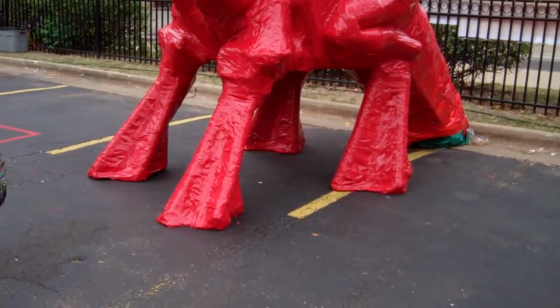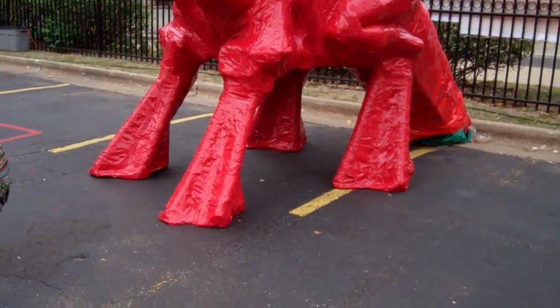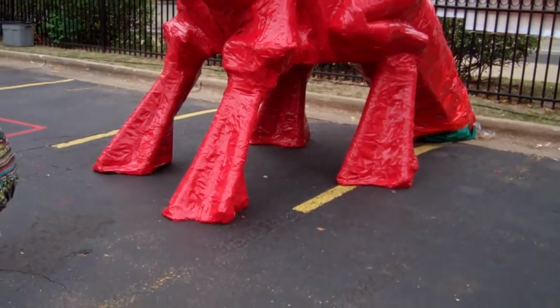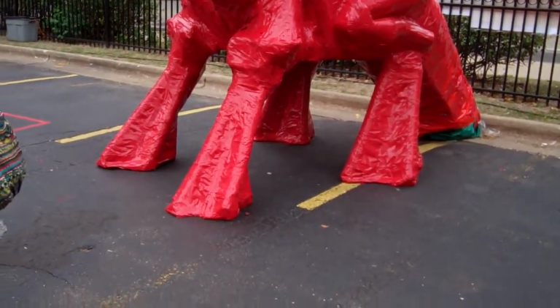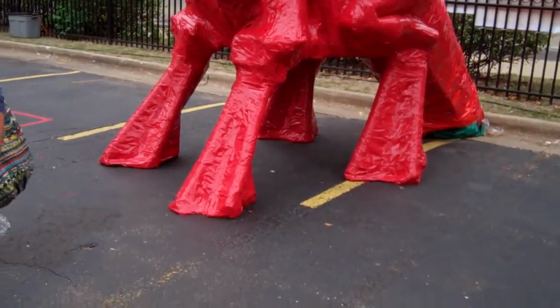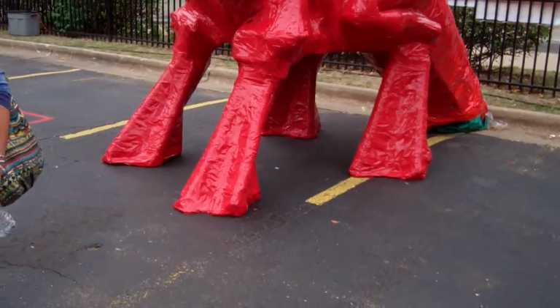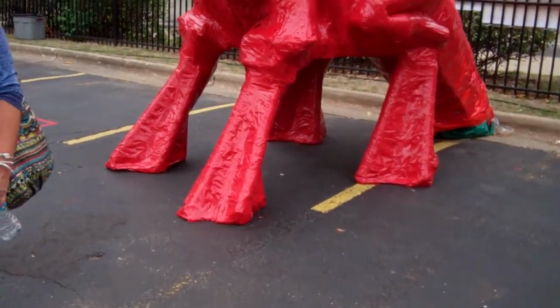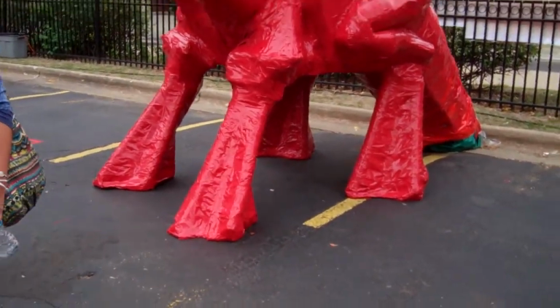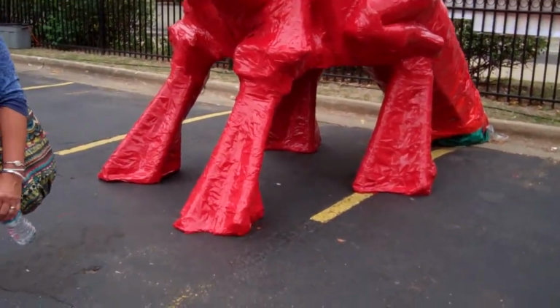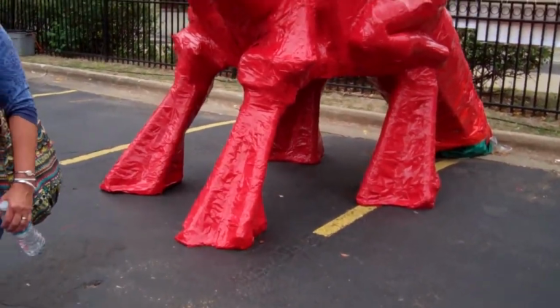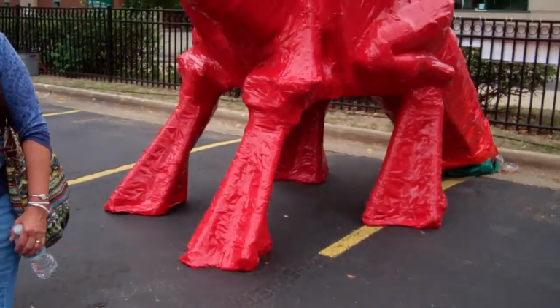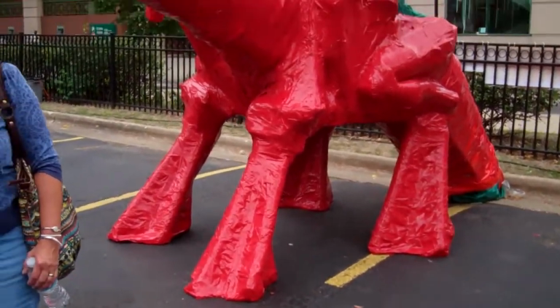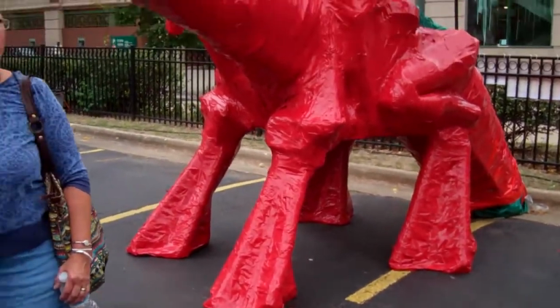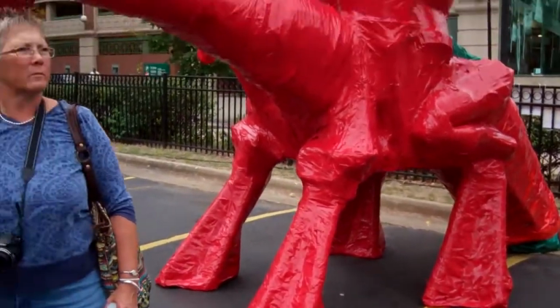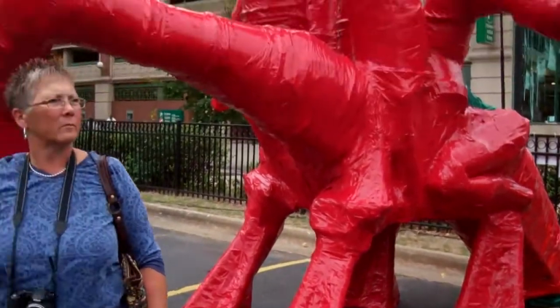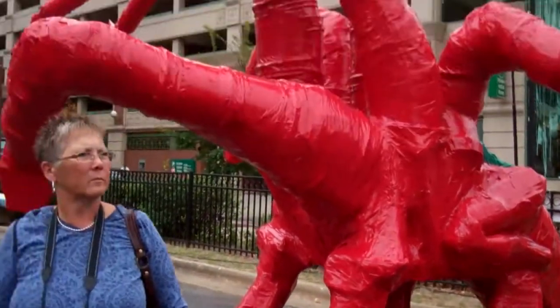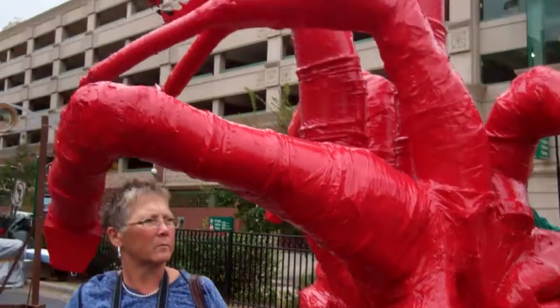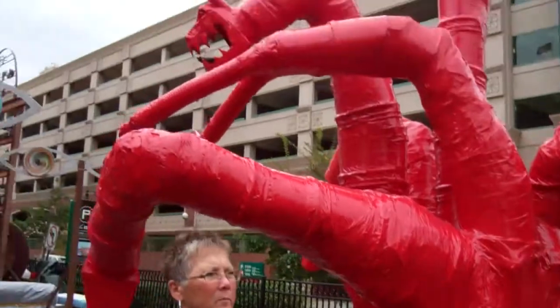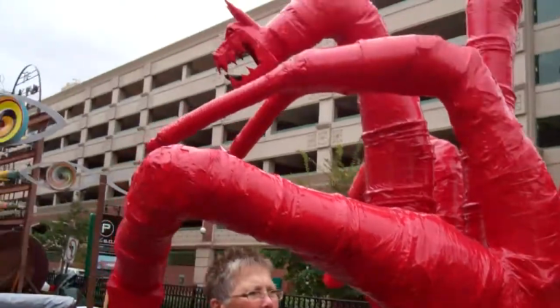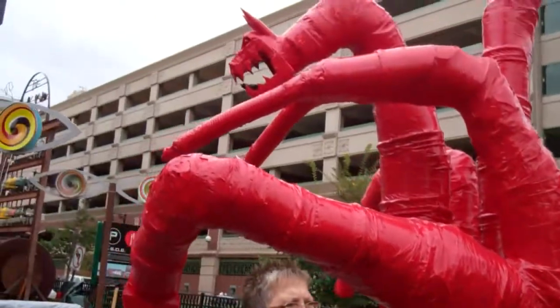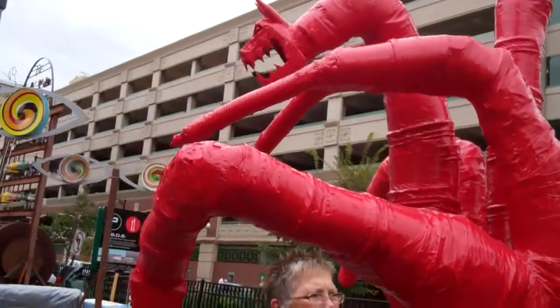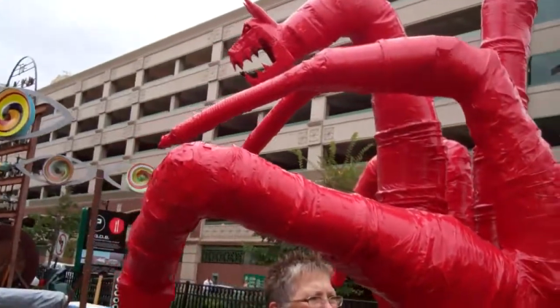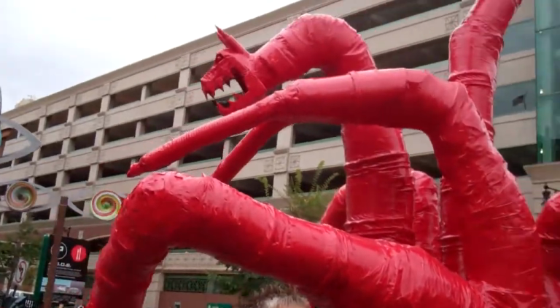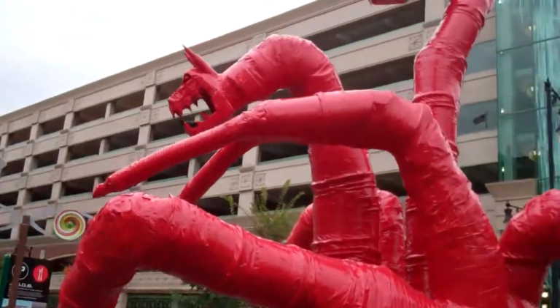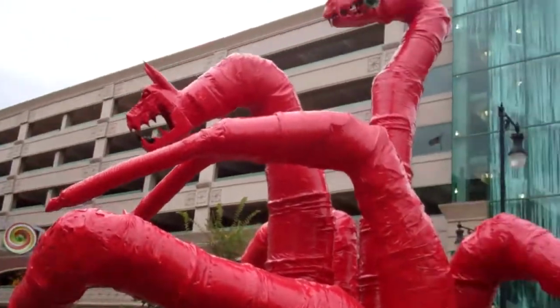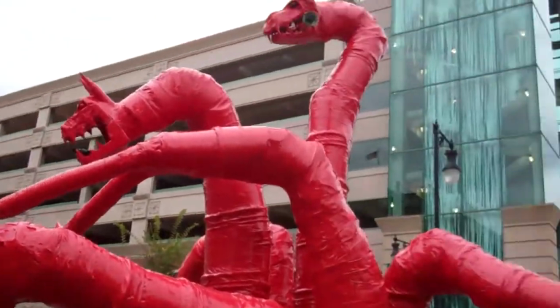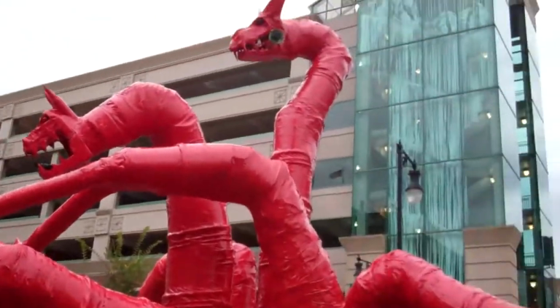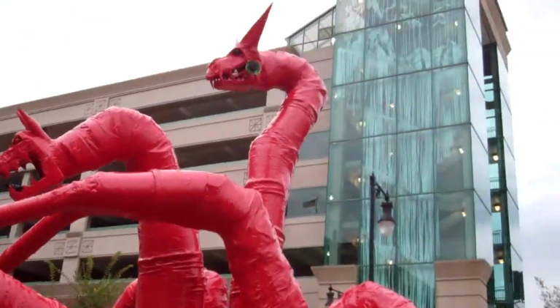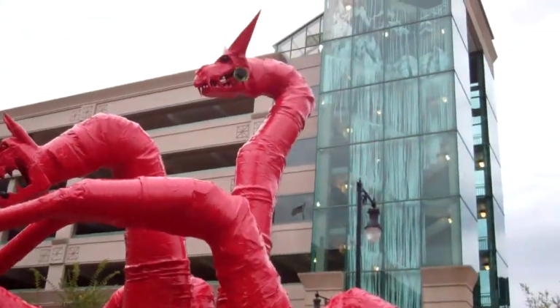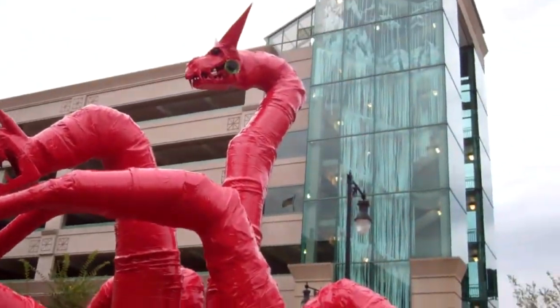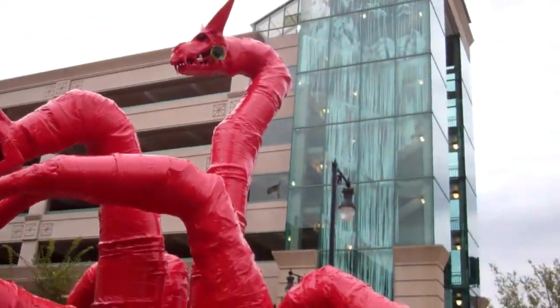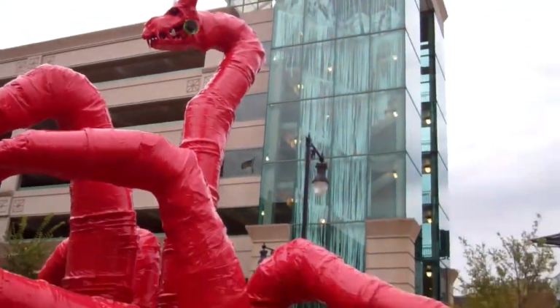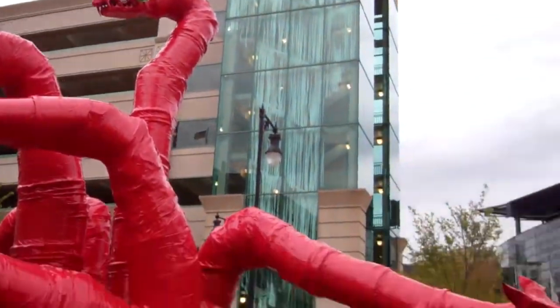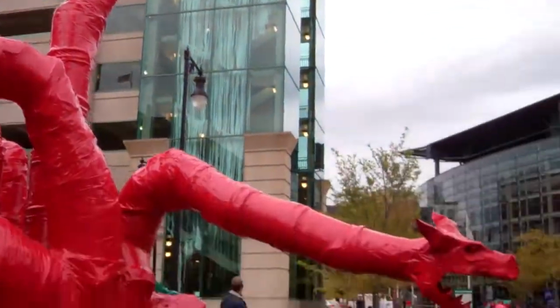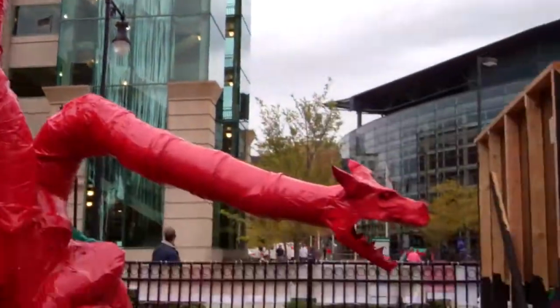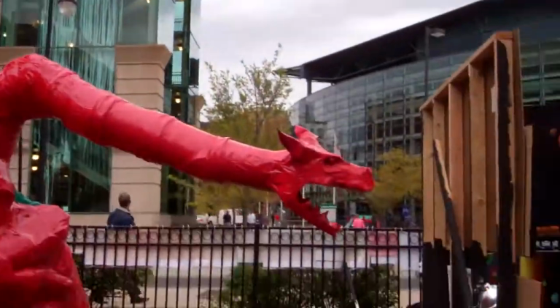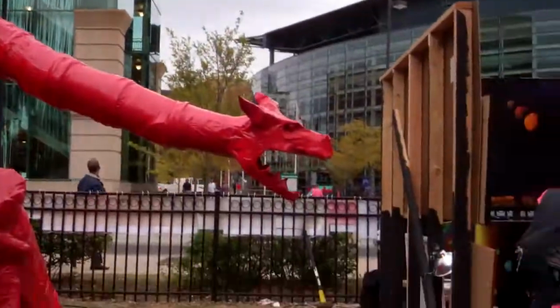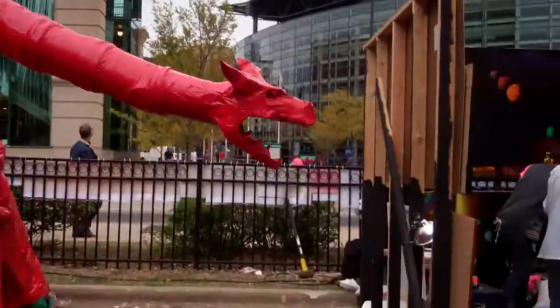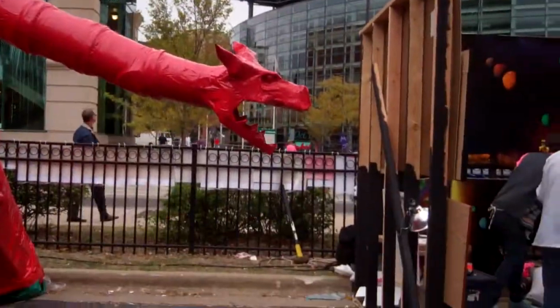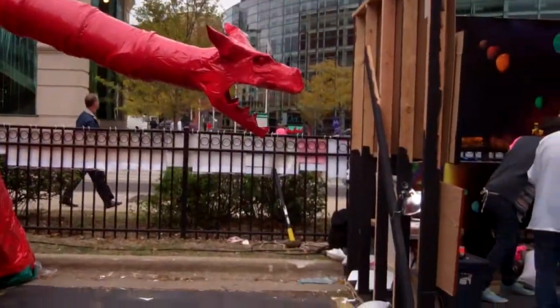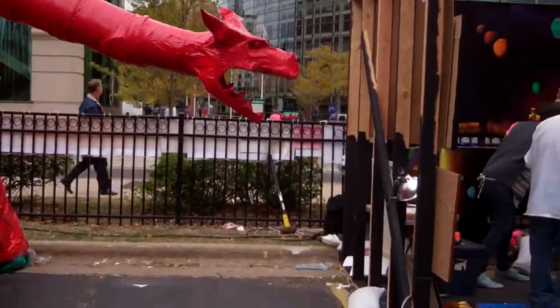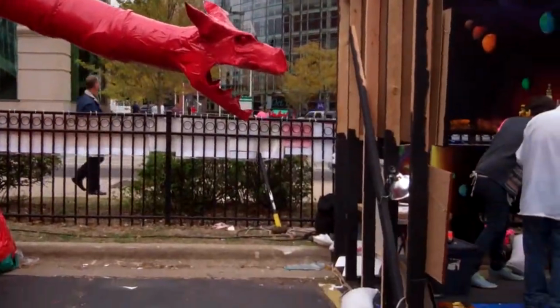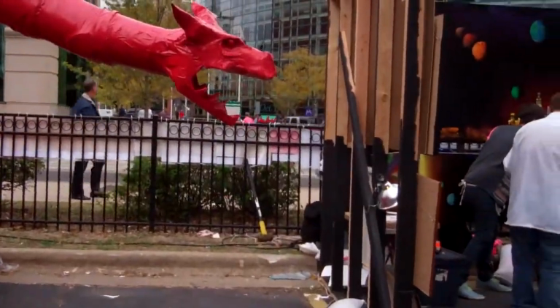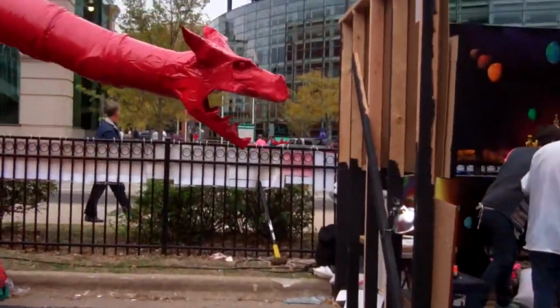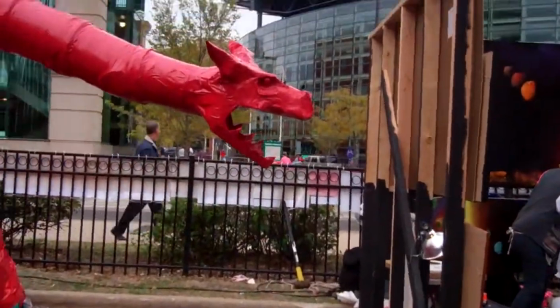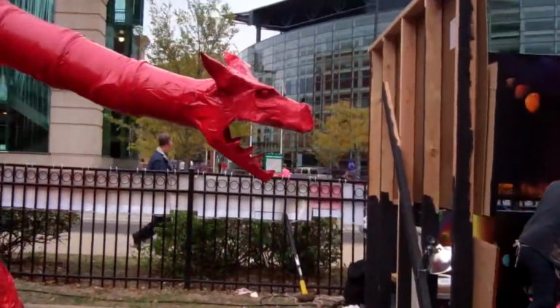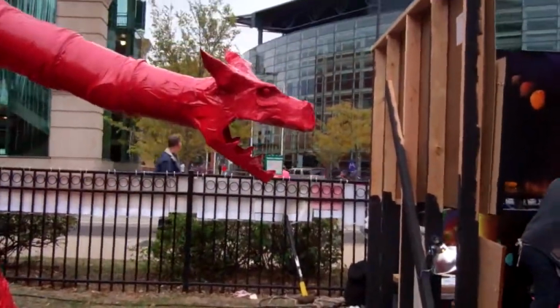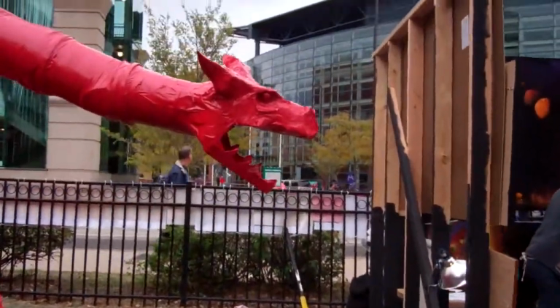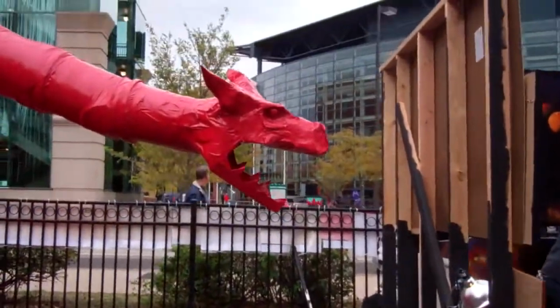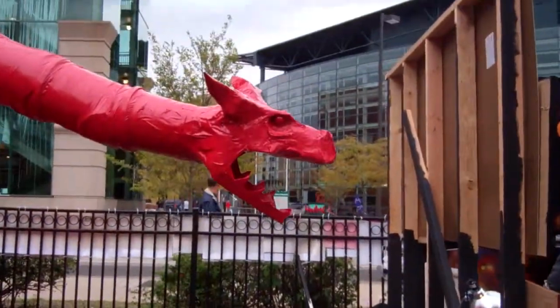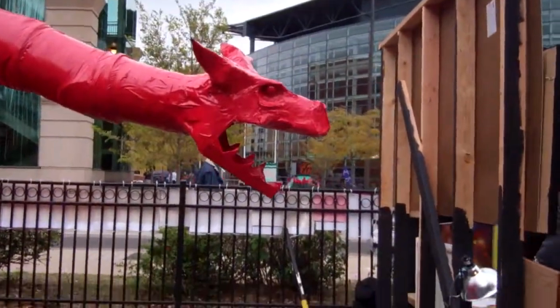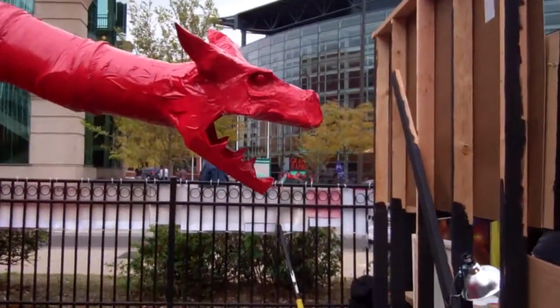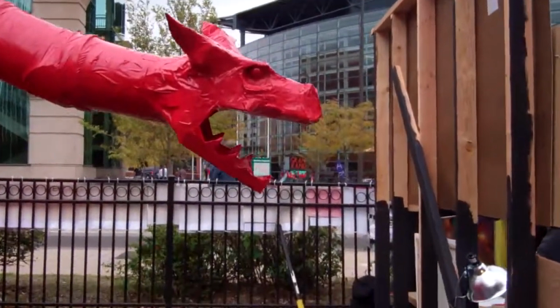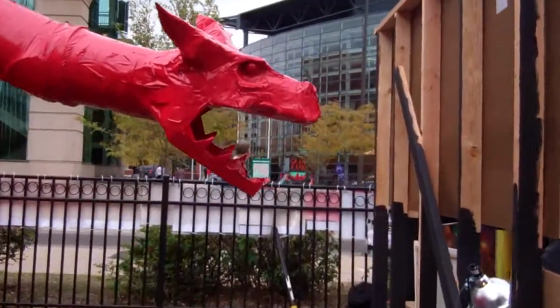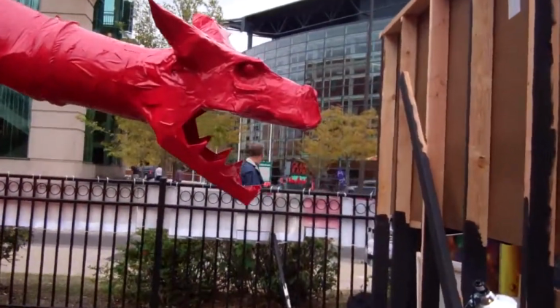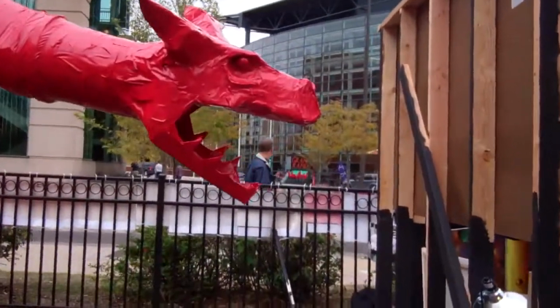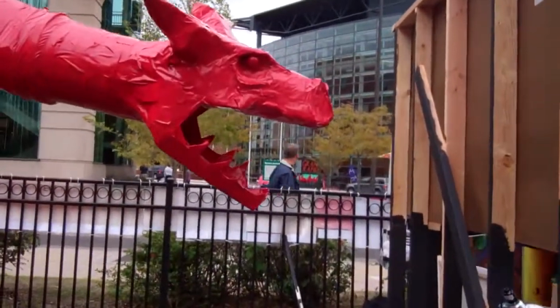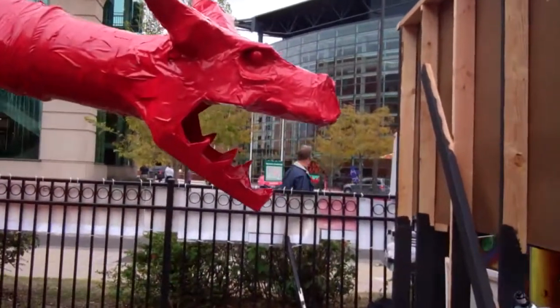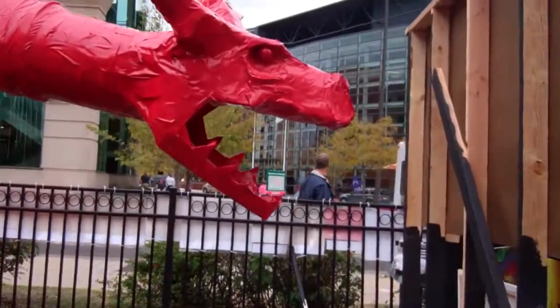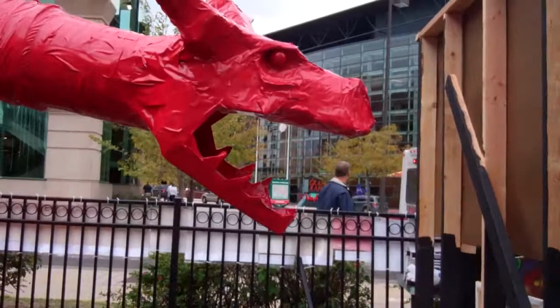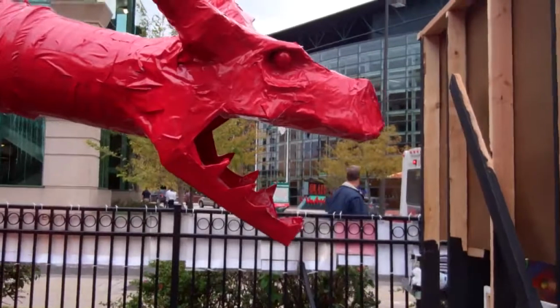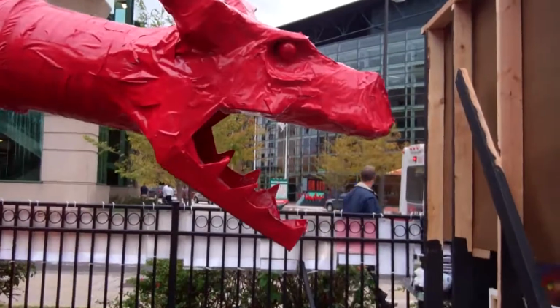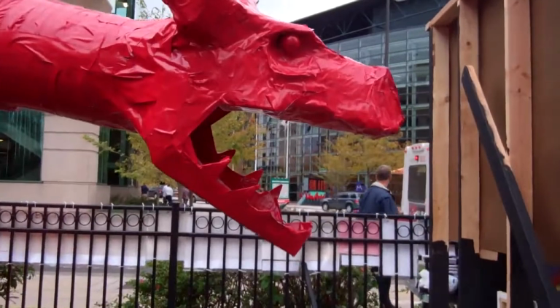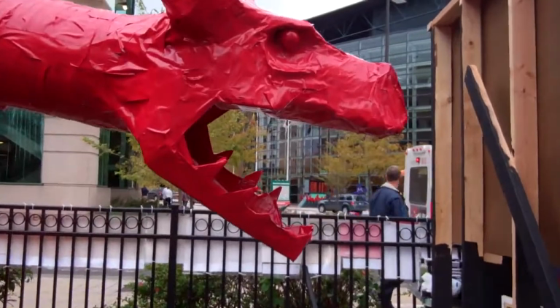Hey guys, here's this dragon thing — pretty cool. It's made out of duct tape.